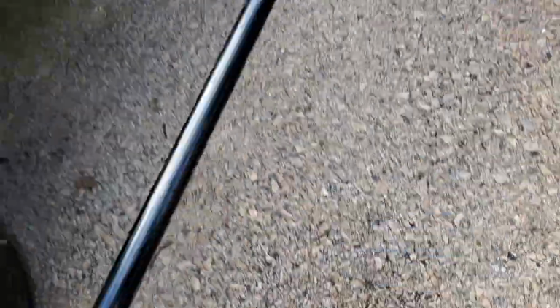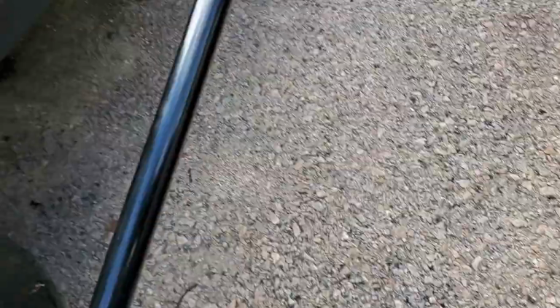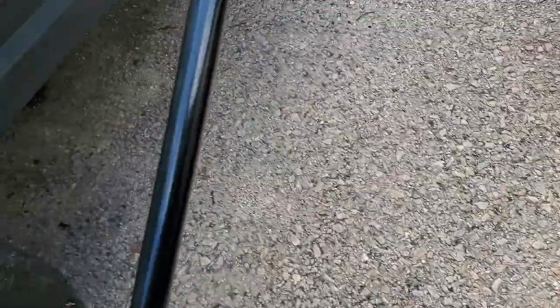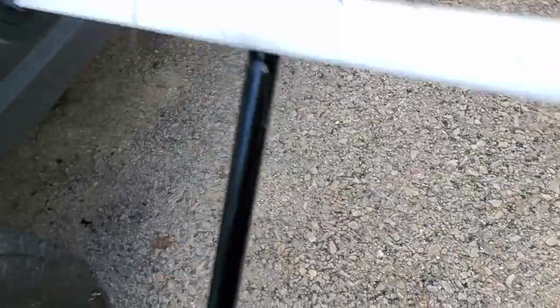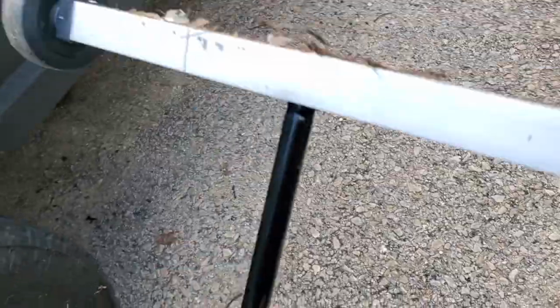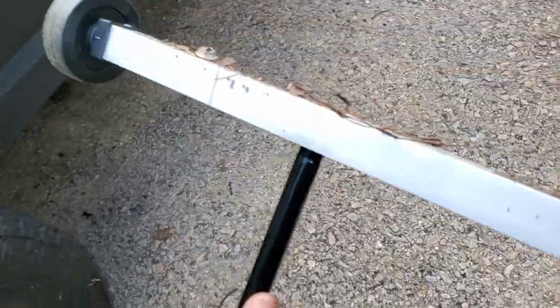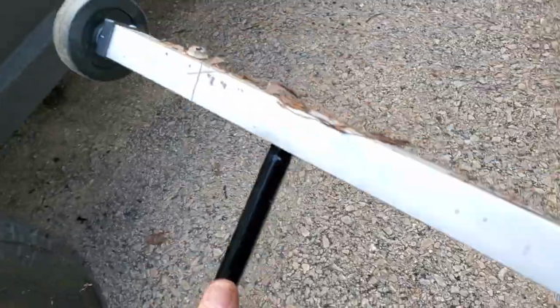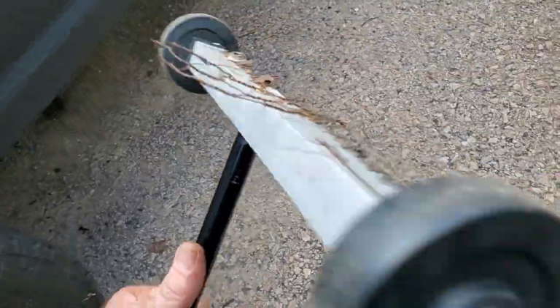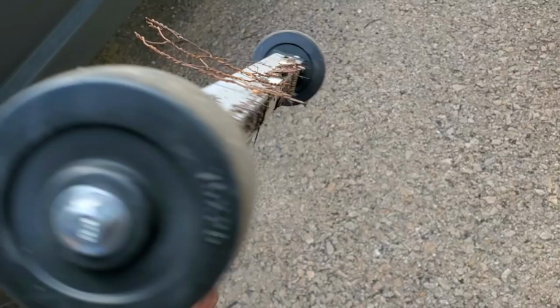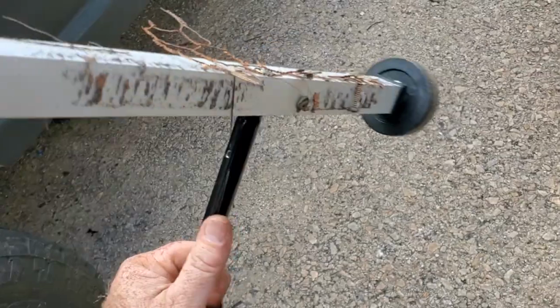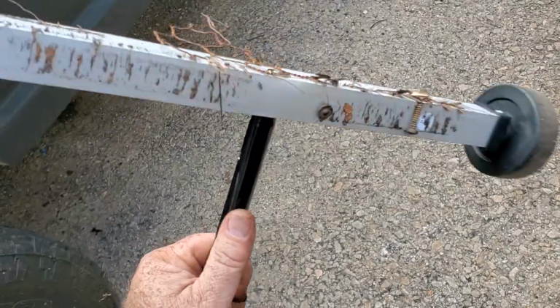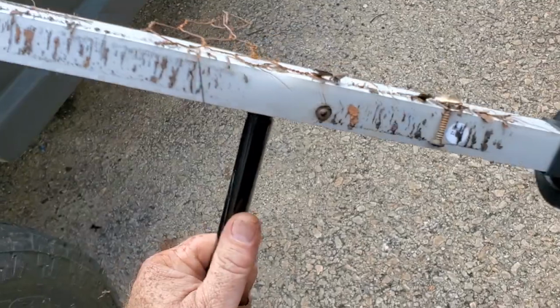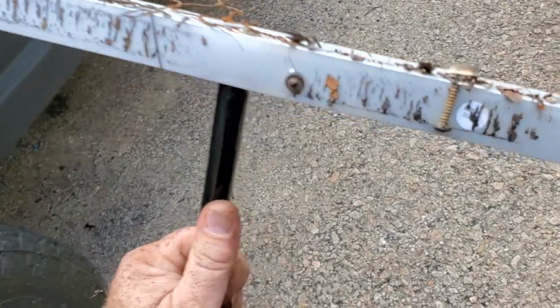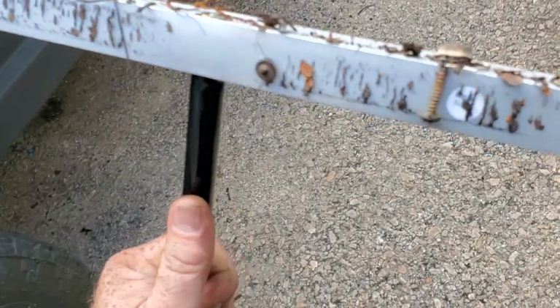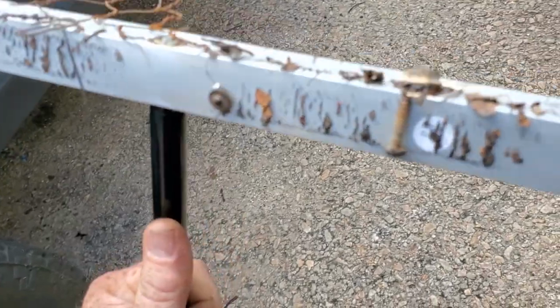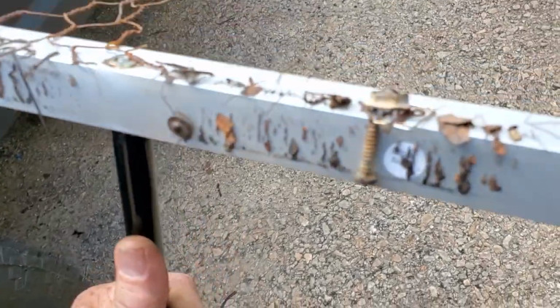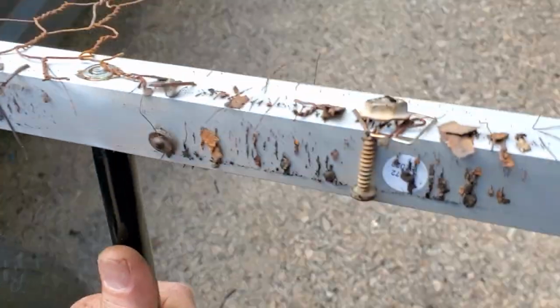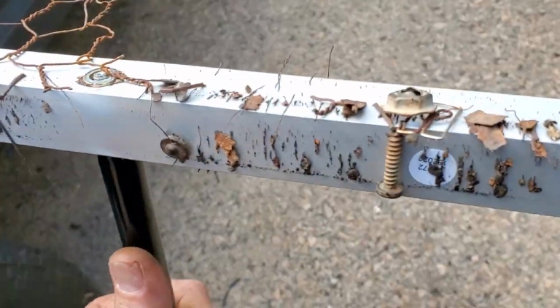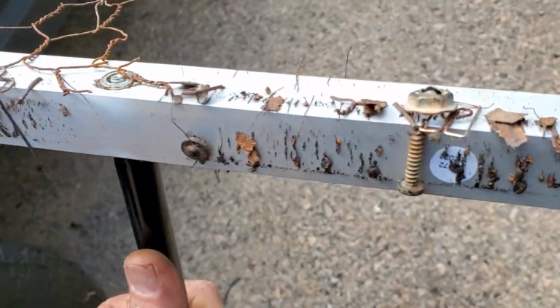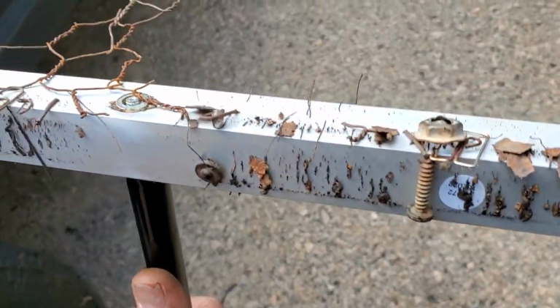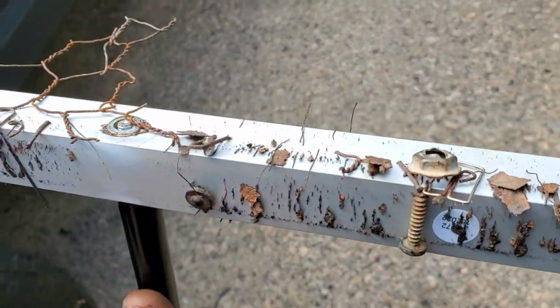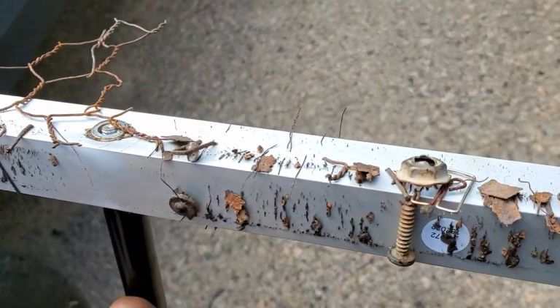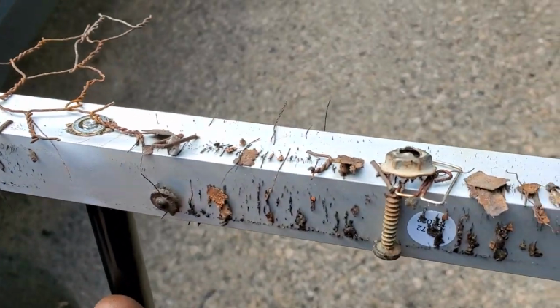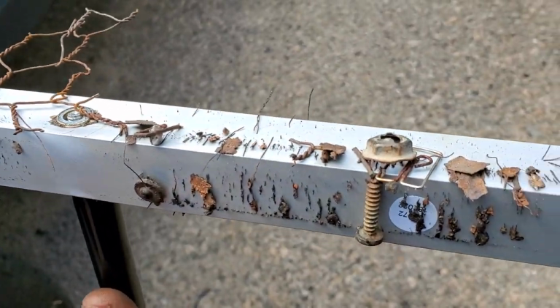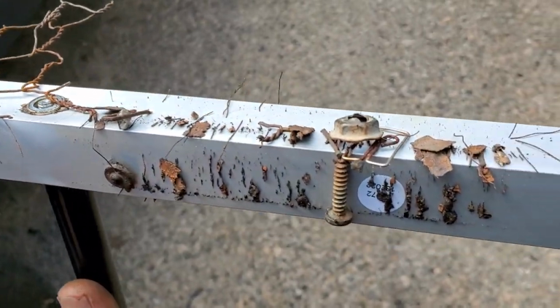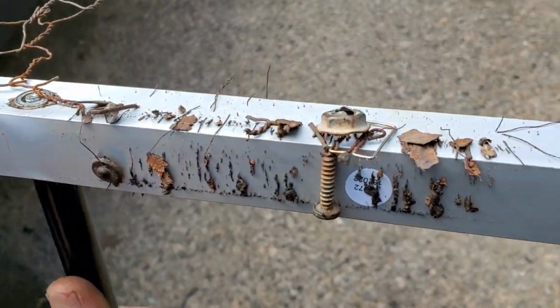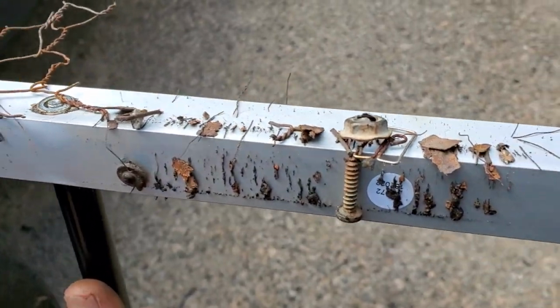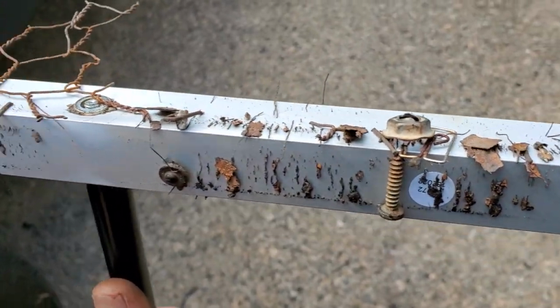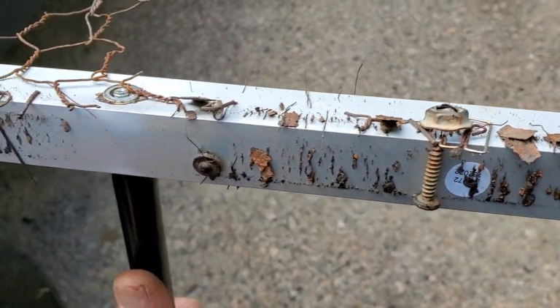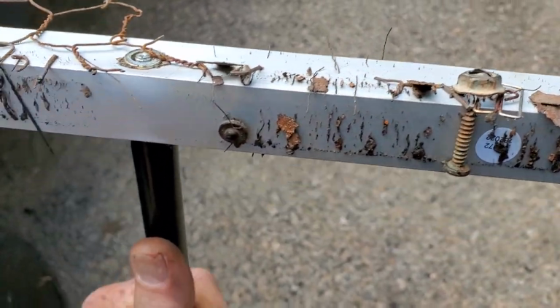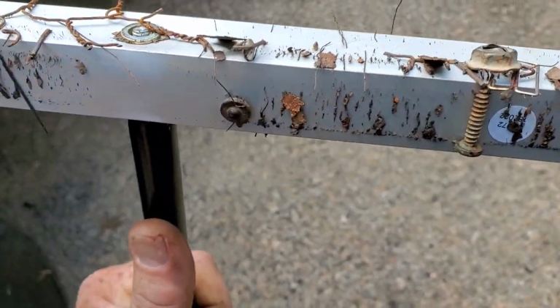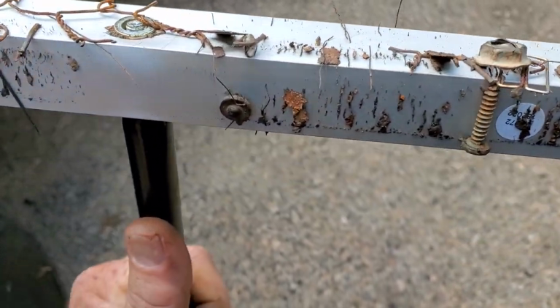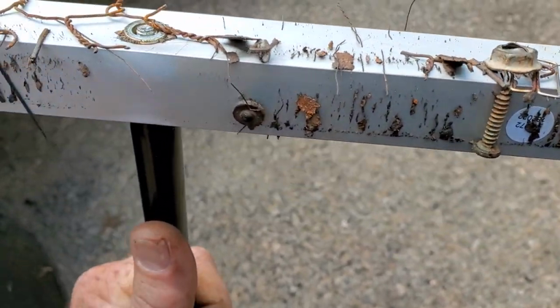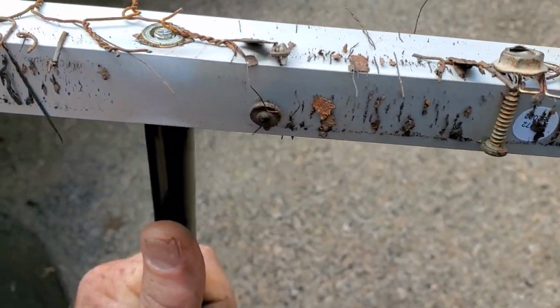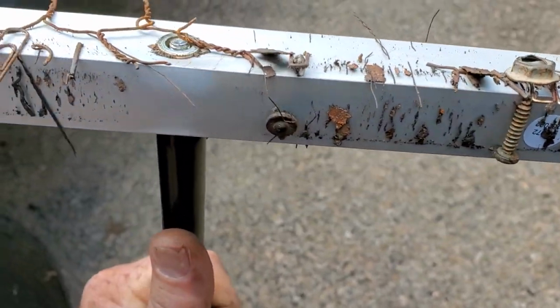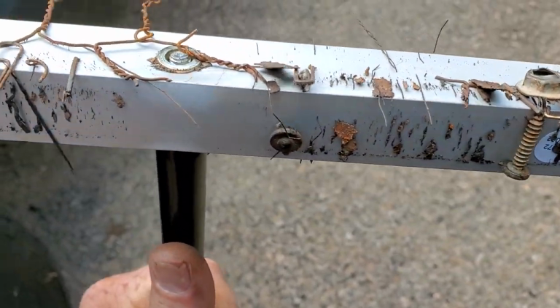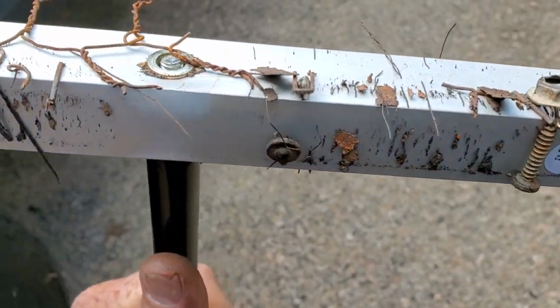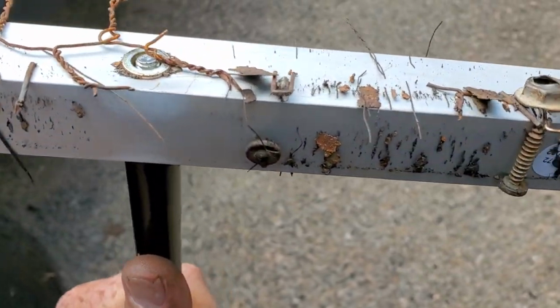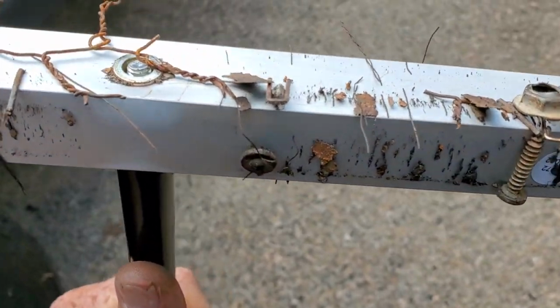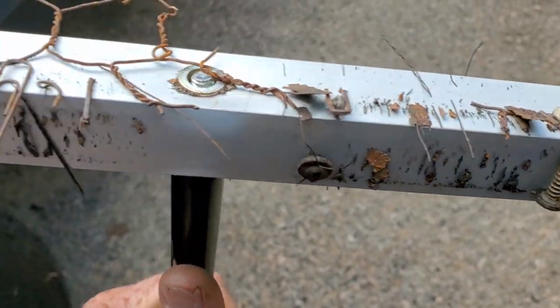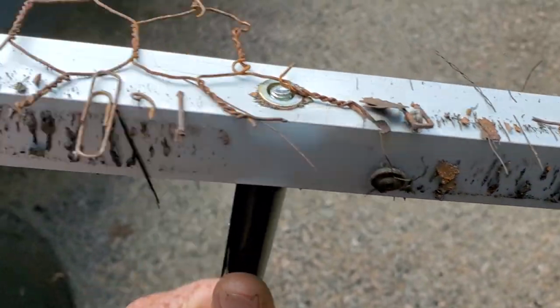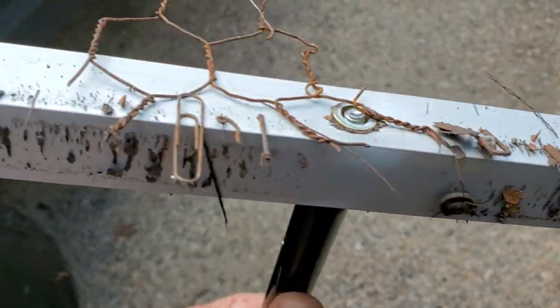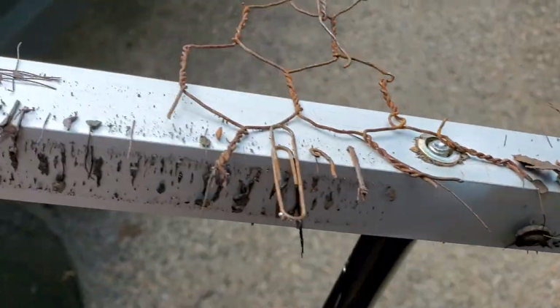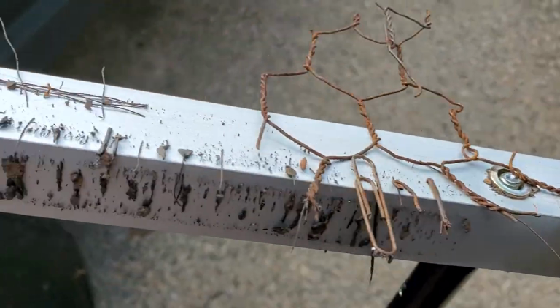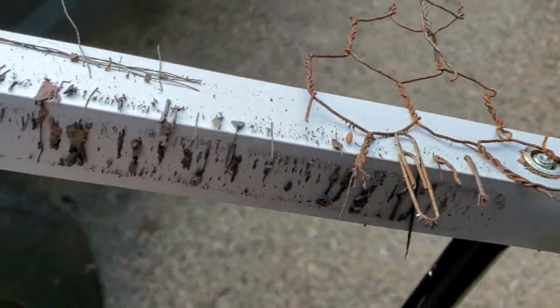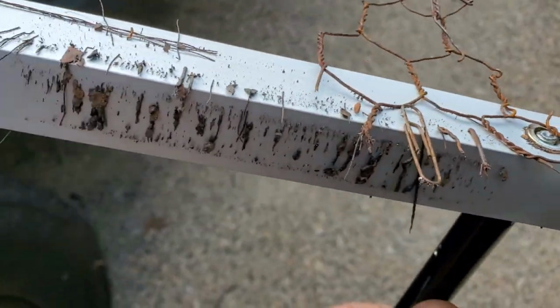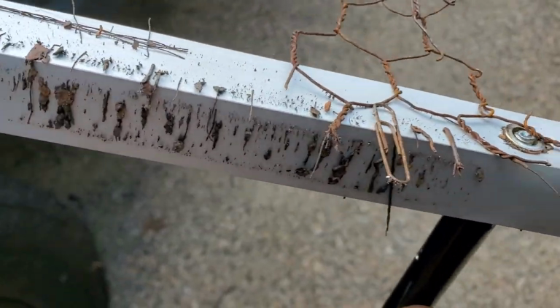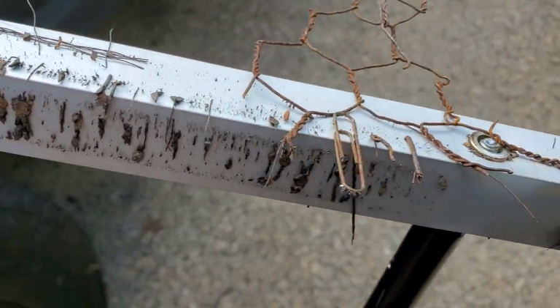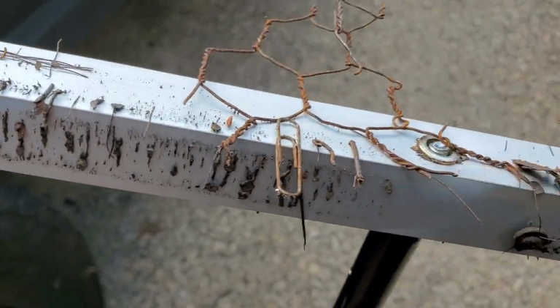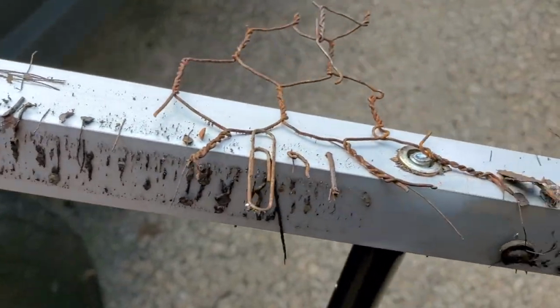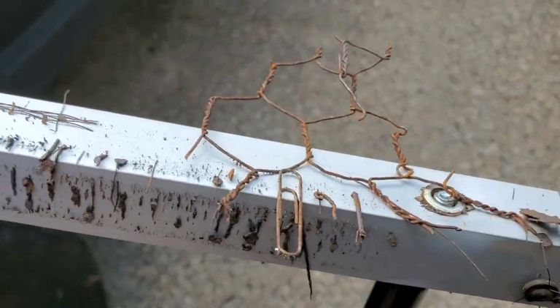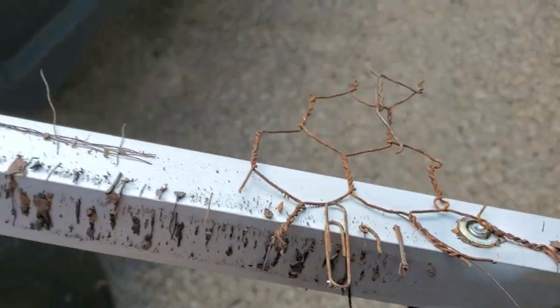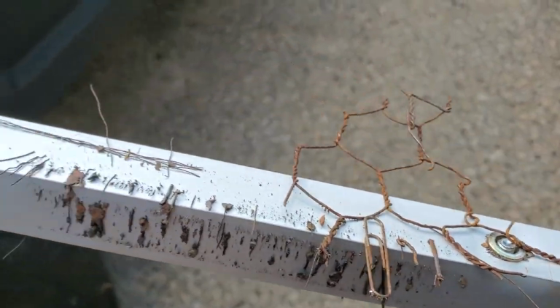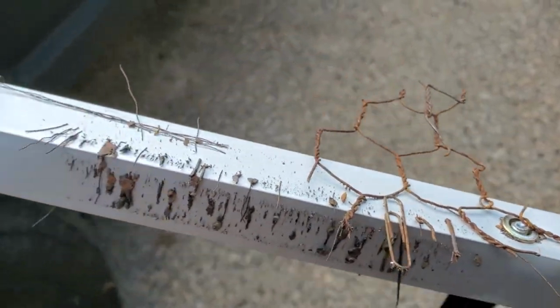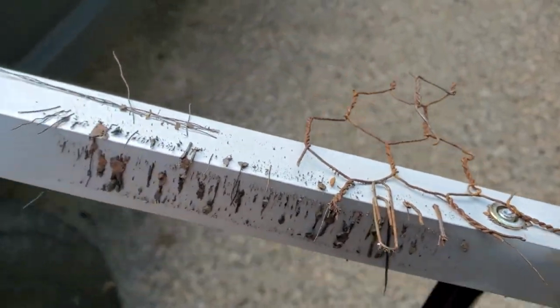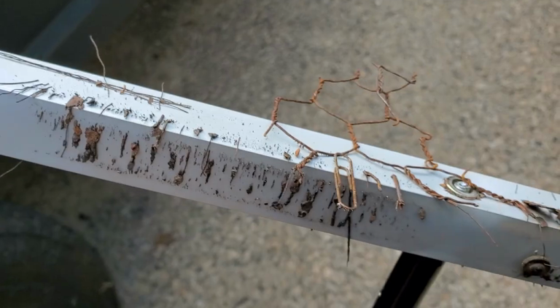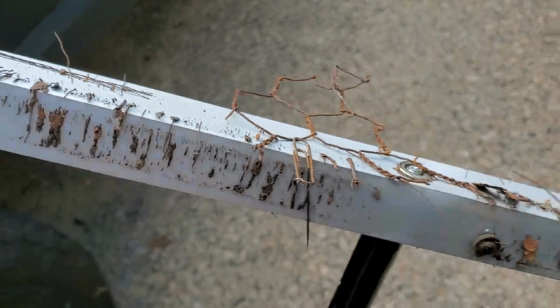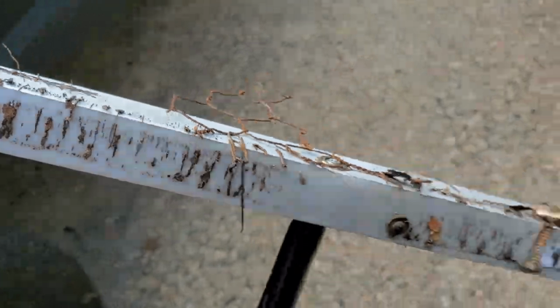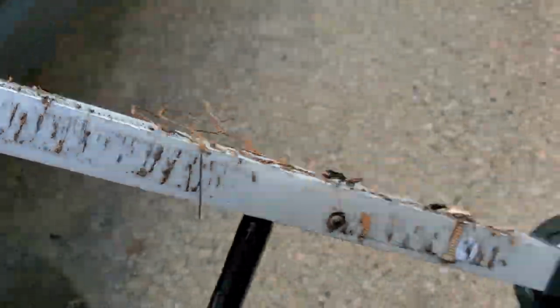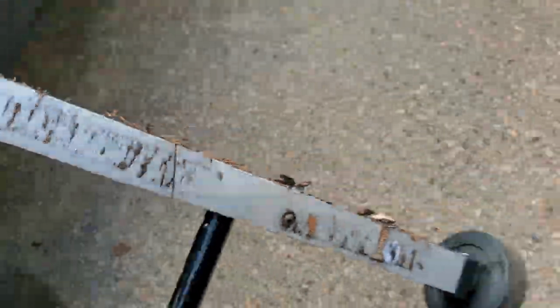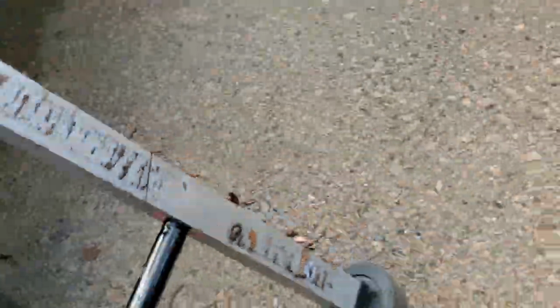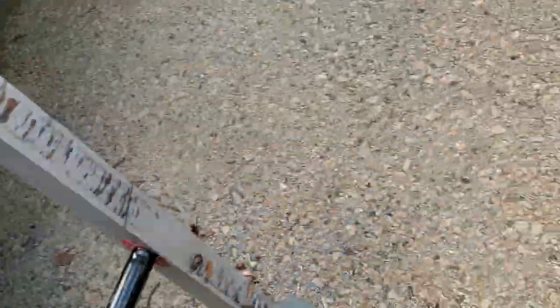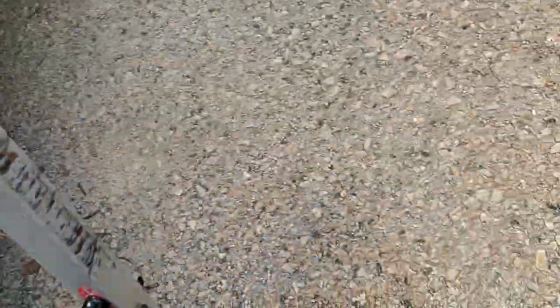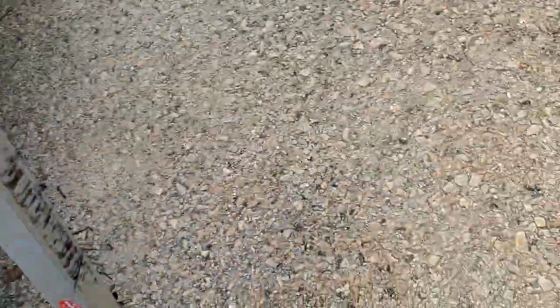Some of the other ones are like $200, $300, but I mean, look at this thing — it's picking up screws, washers, paper clips. I mean everything.